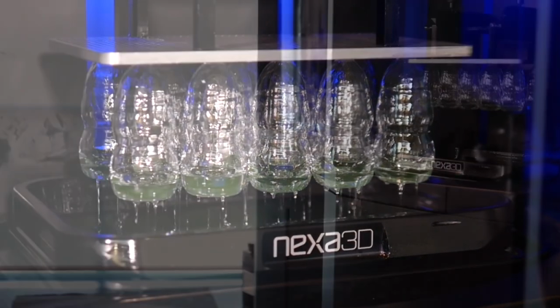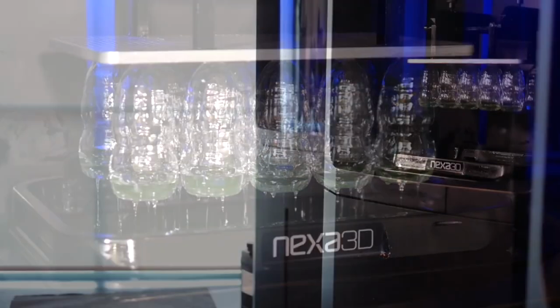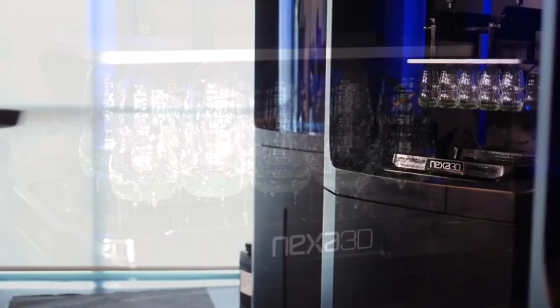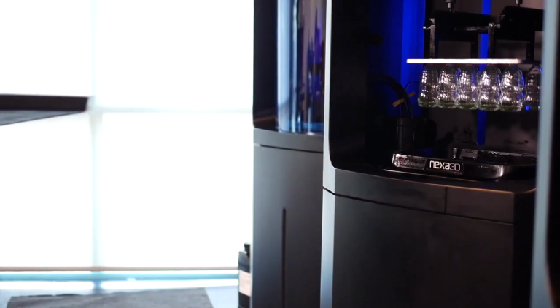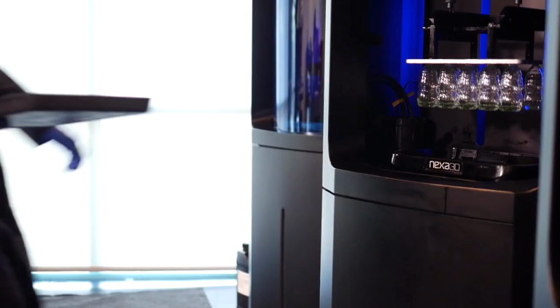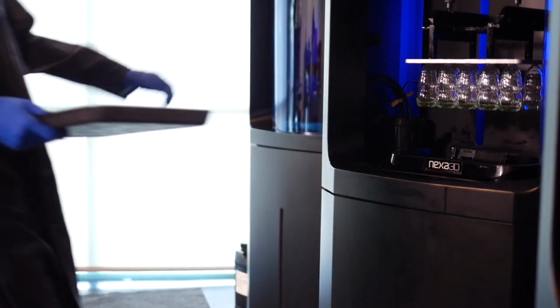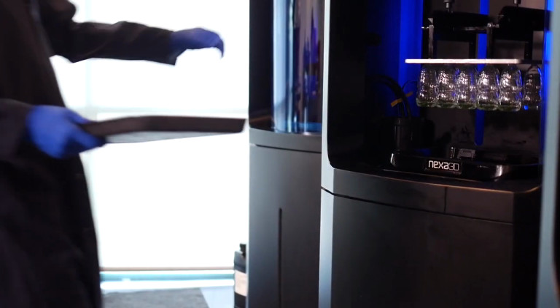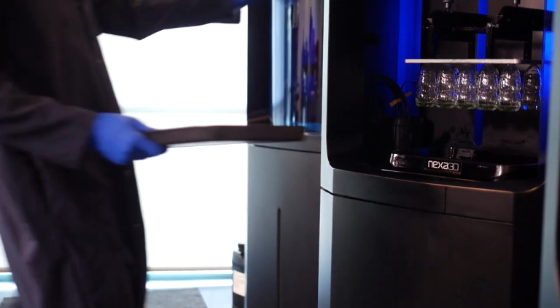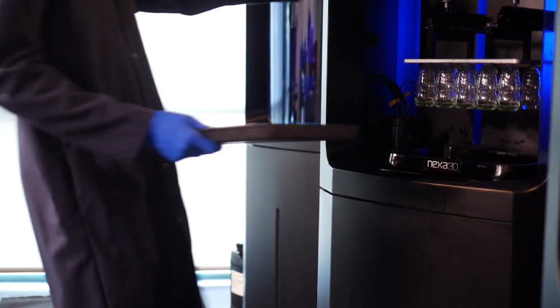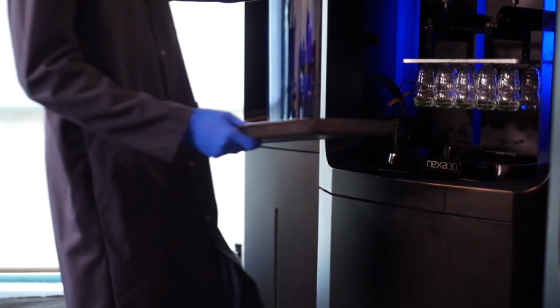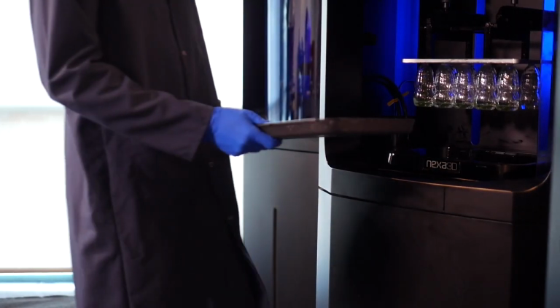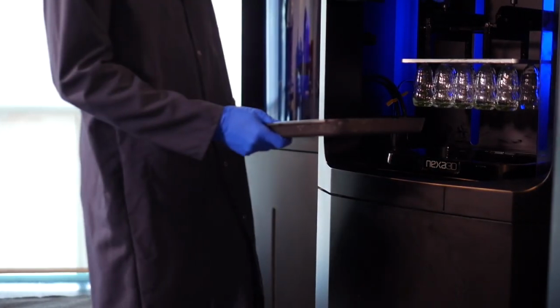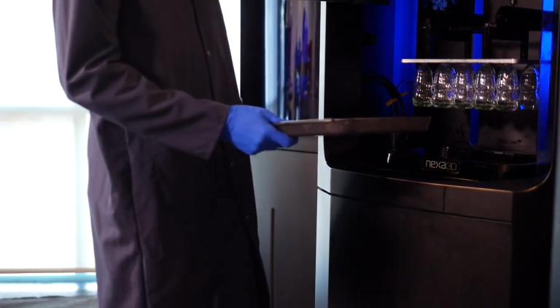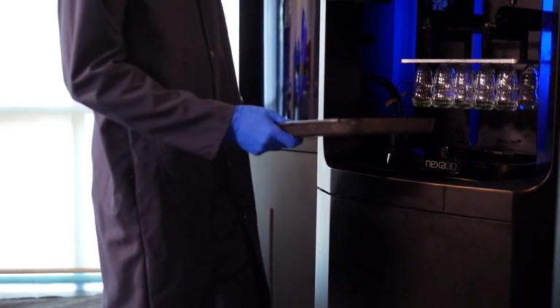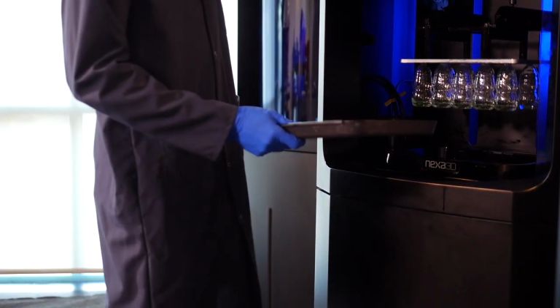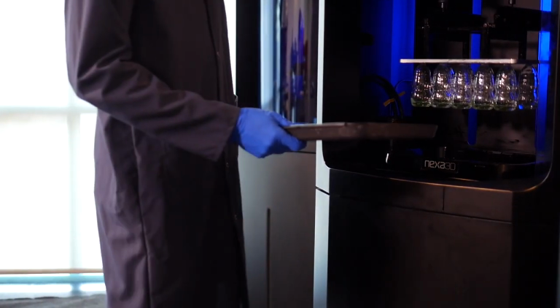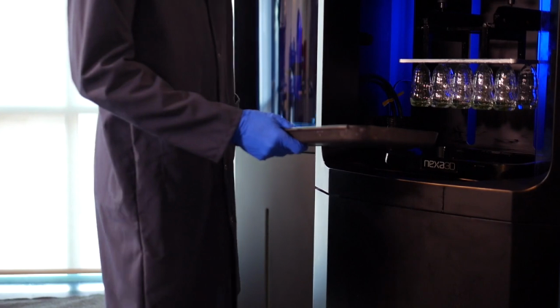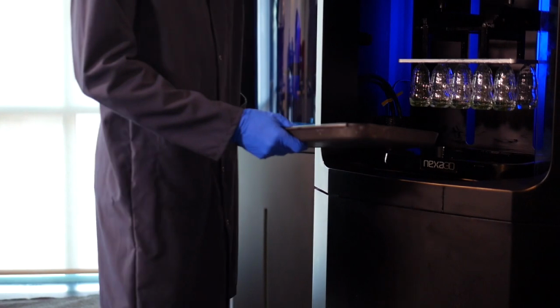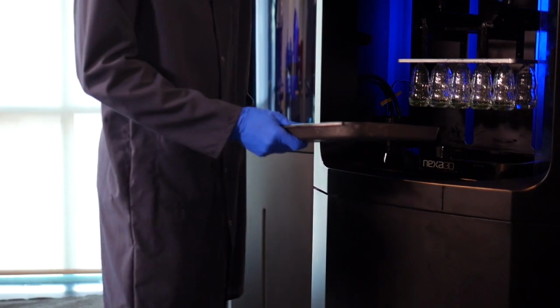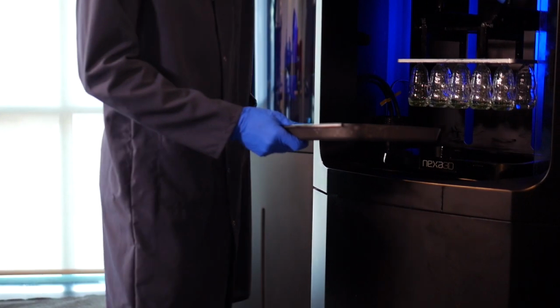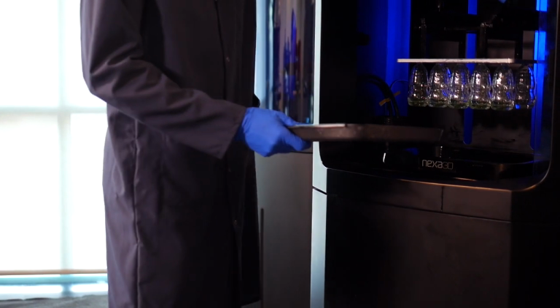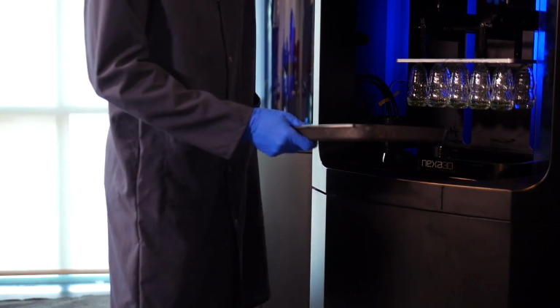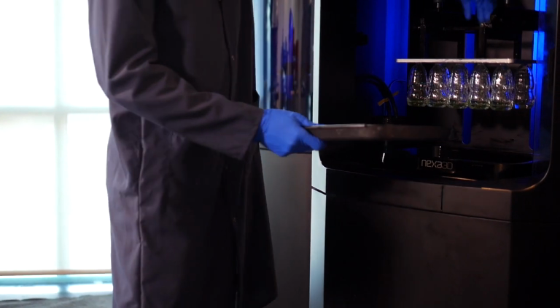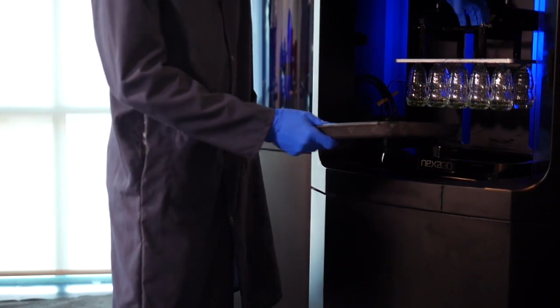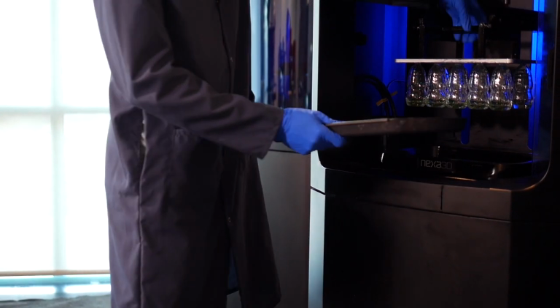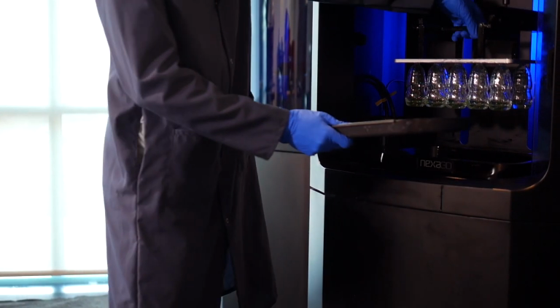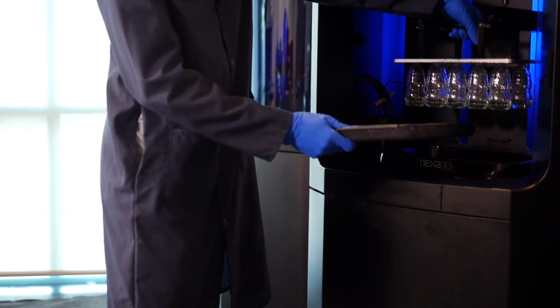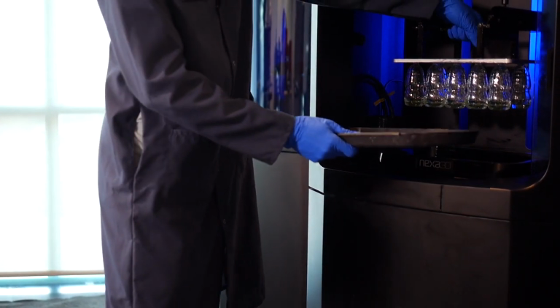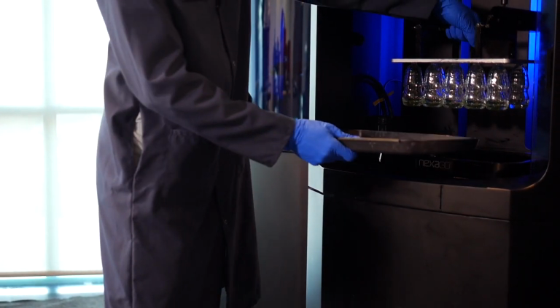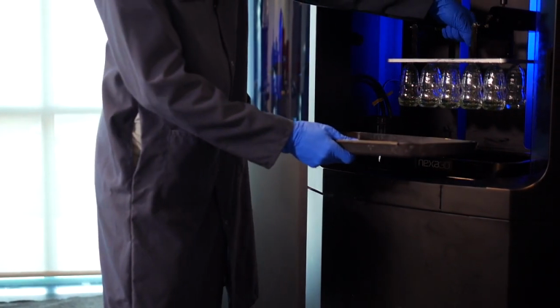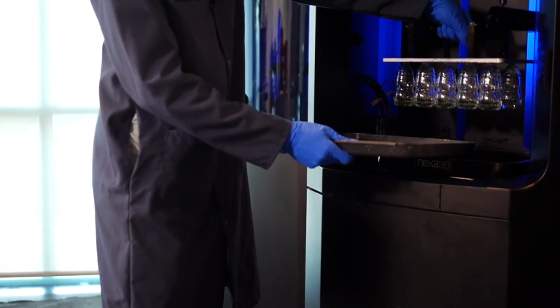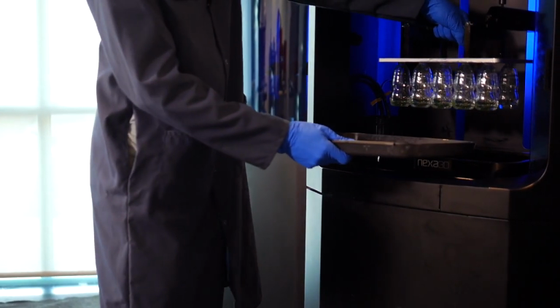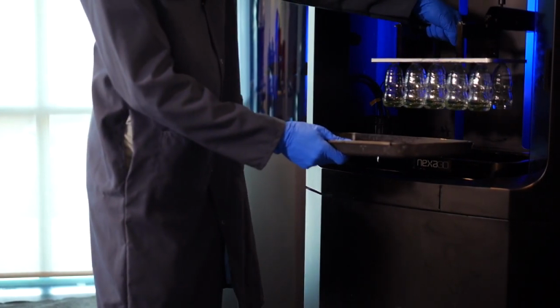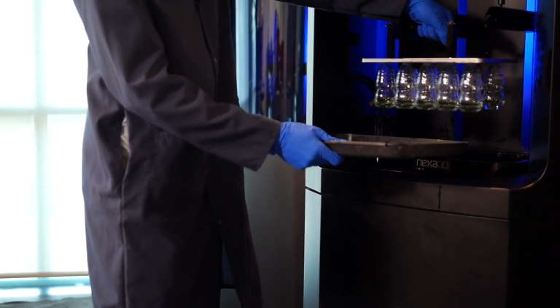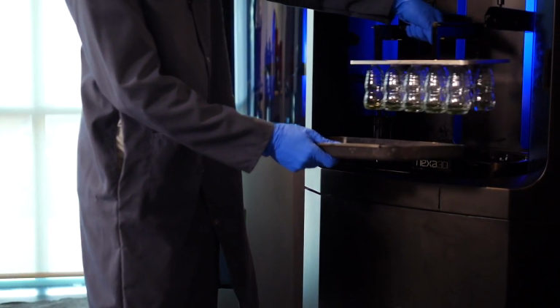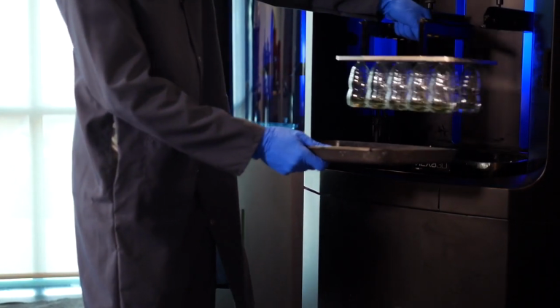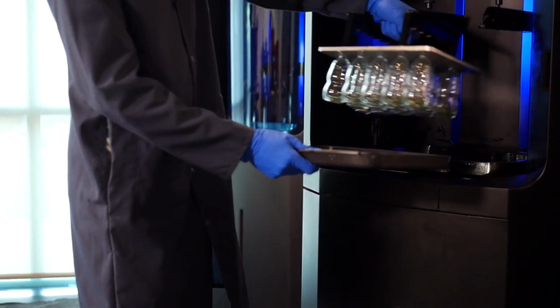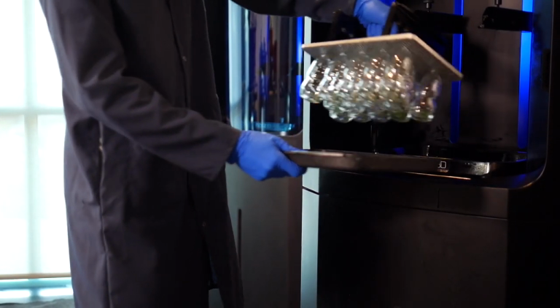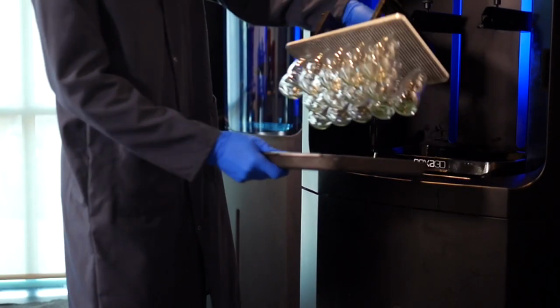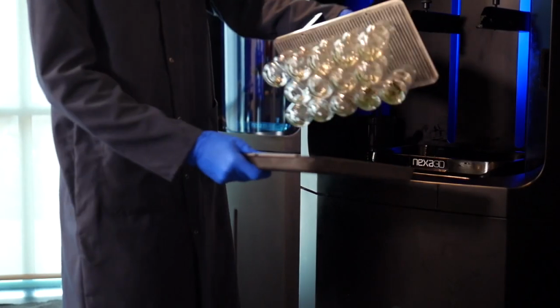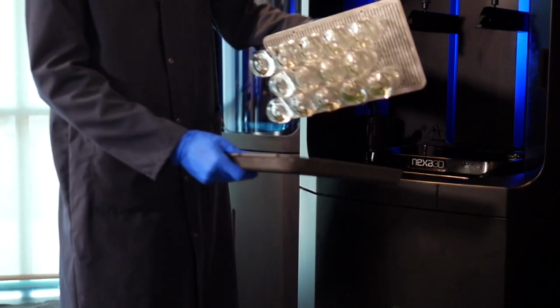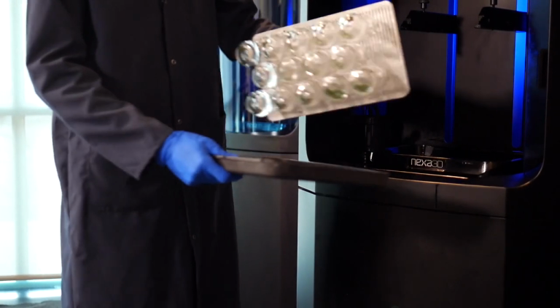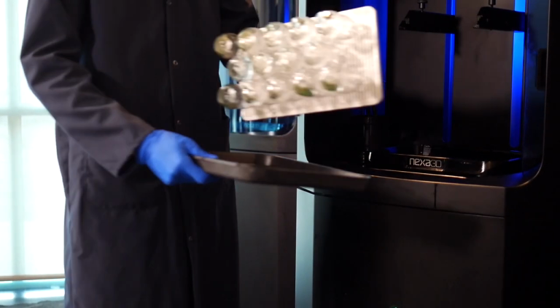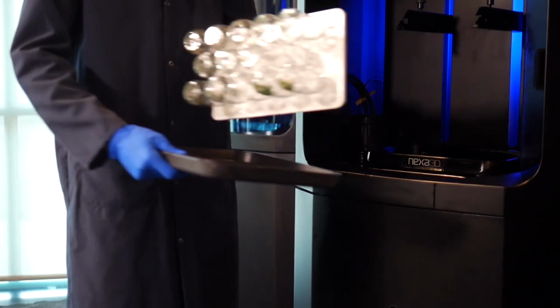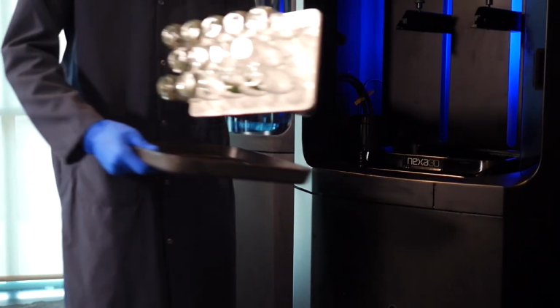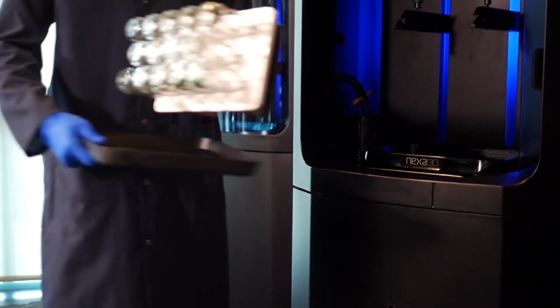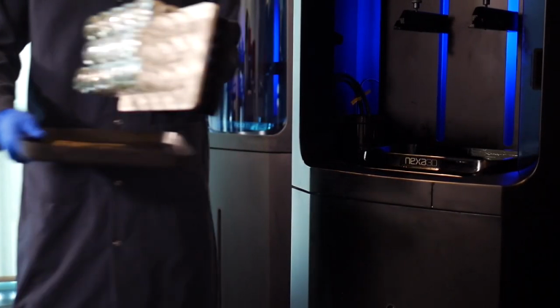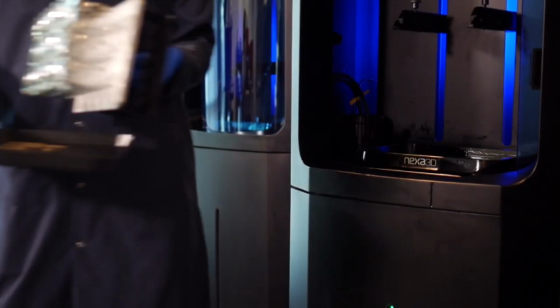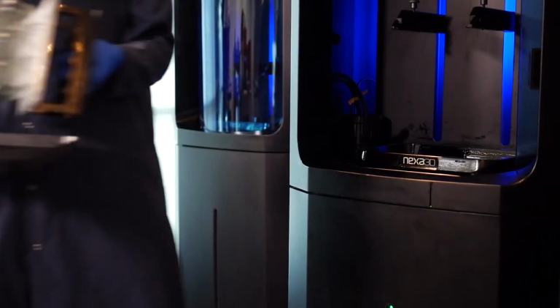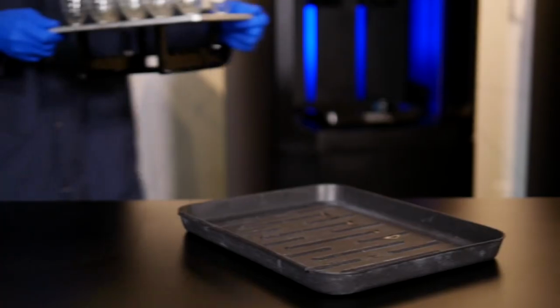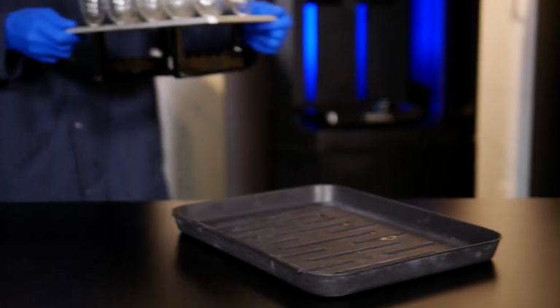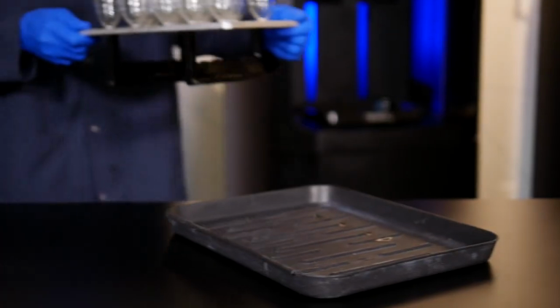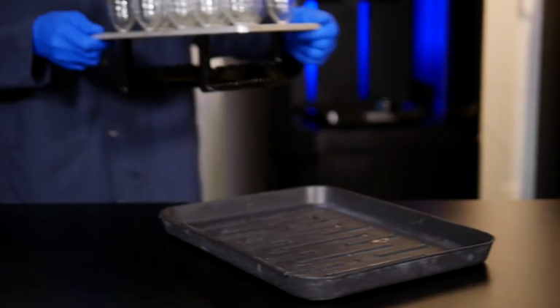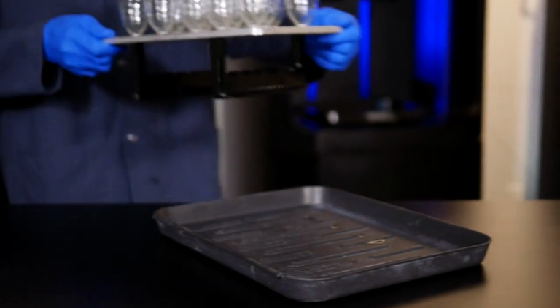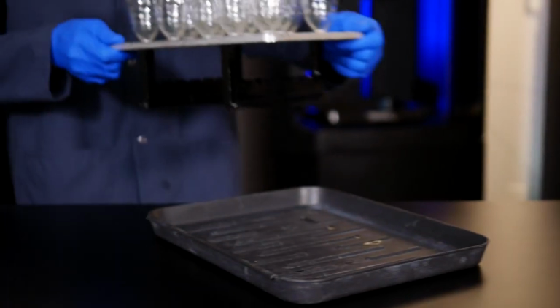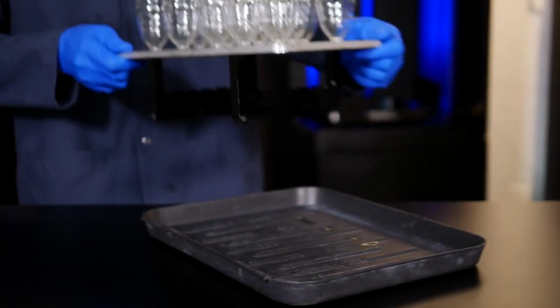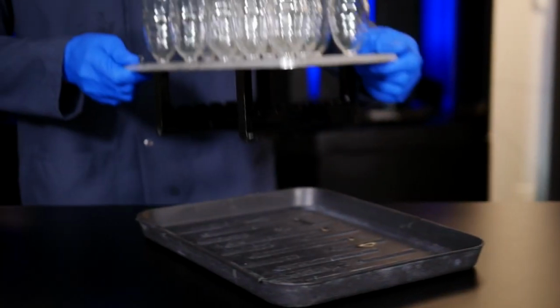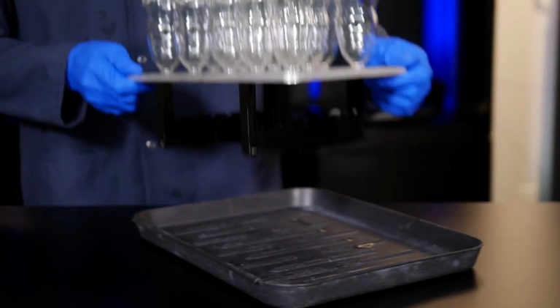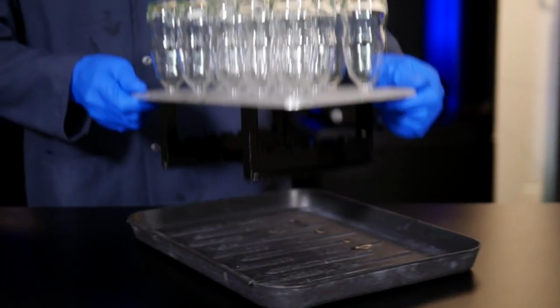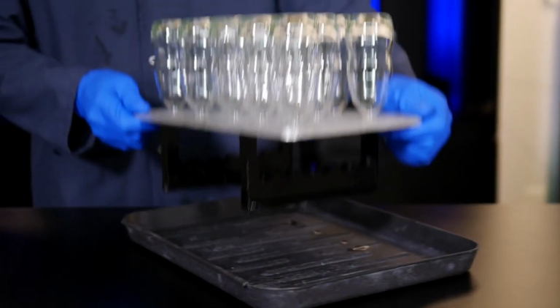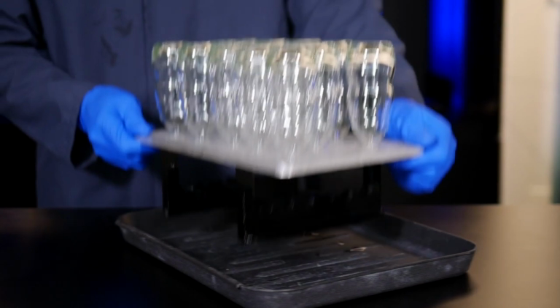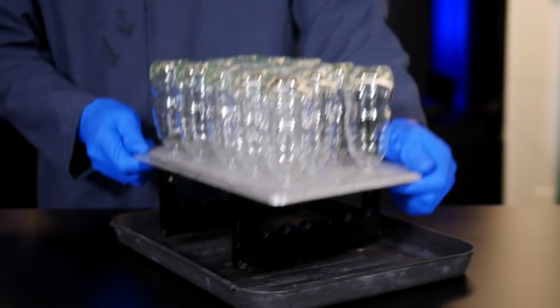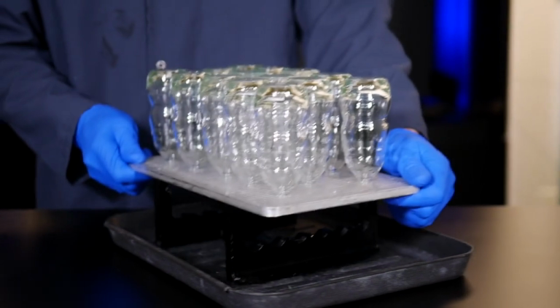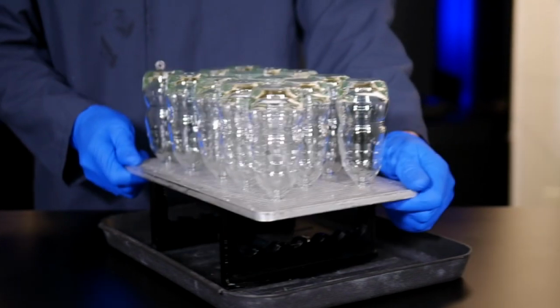Using the NXC400, the user was able to print 14 bottles in only 1 hour and 45 minutes and finish them for excellent clarity.